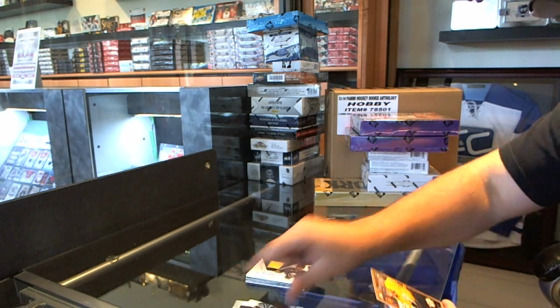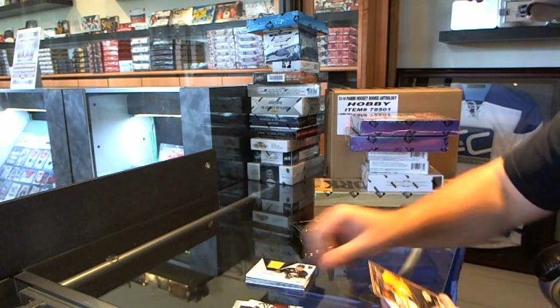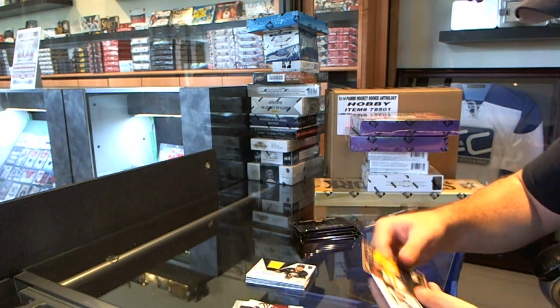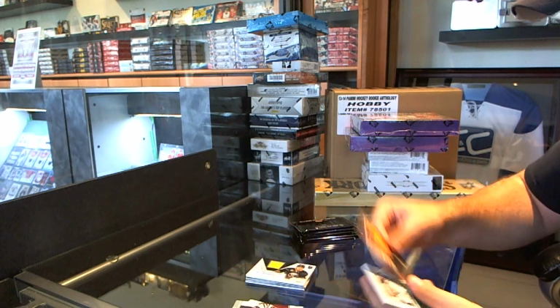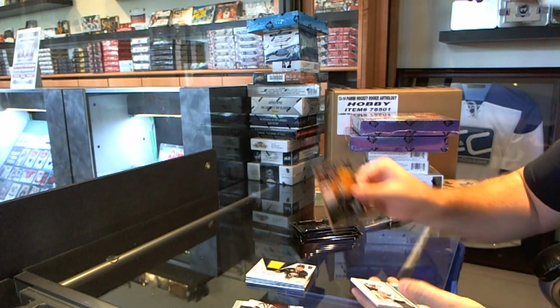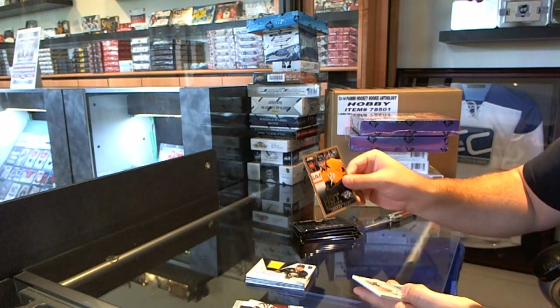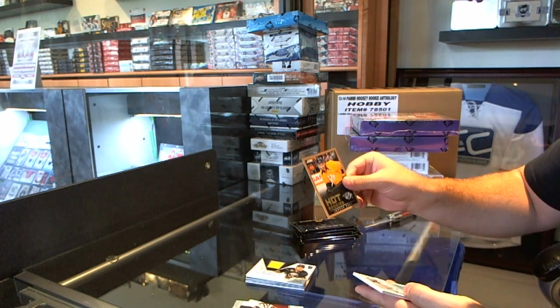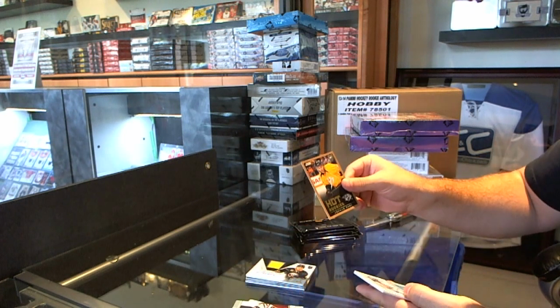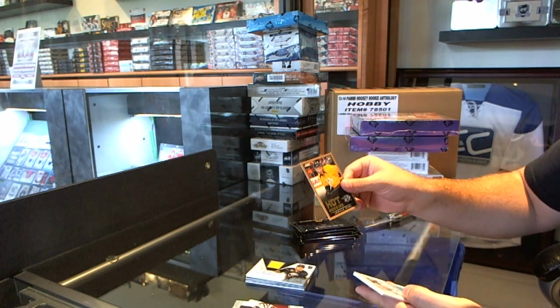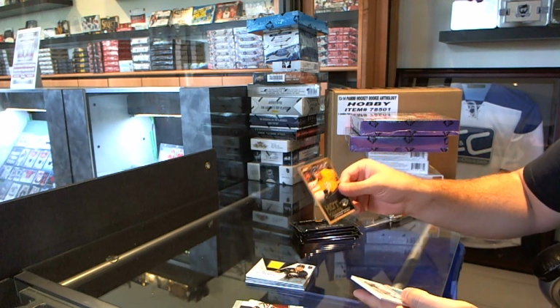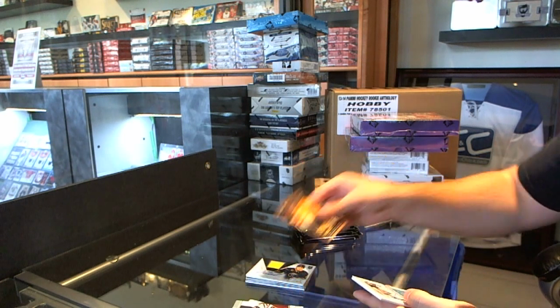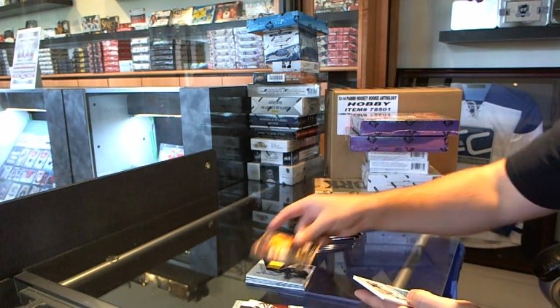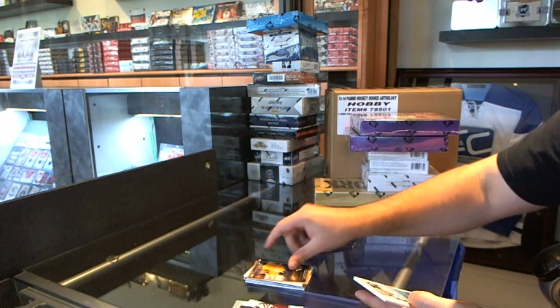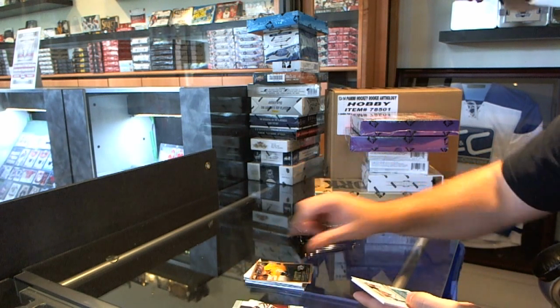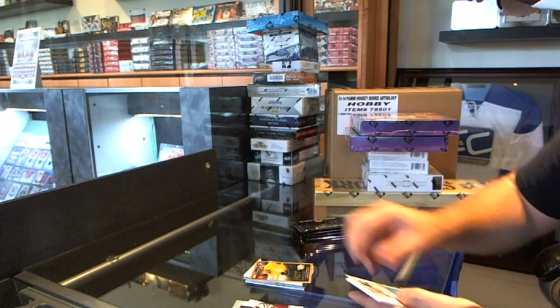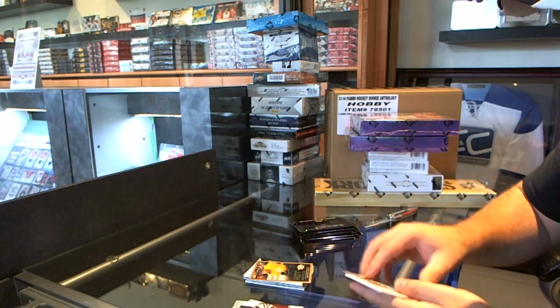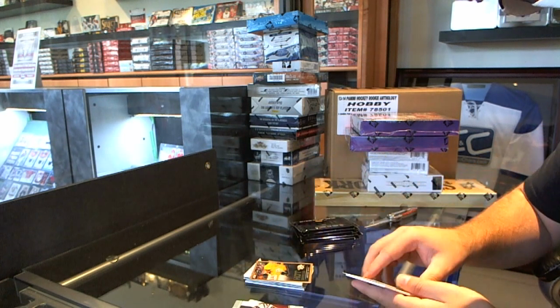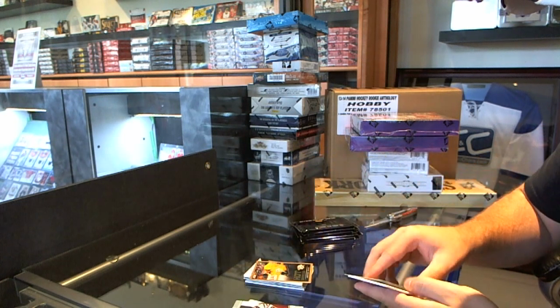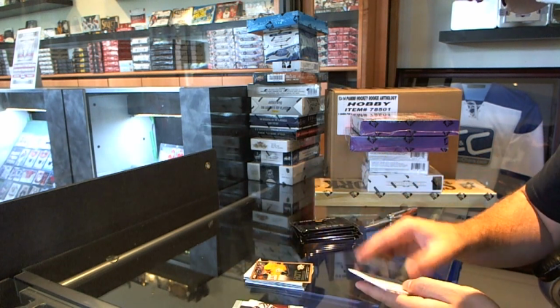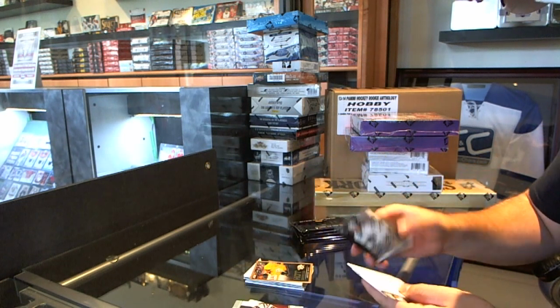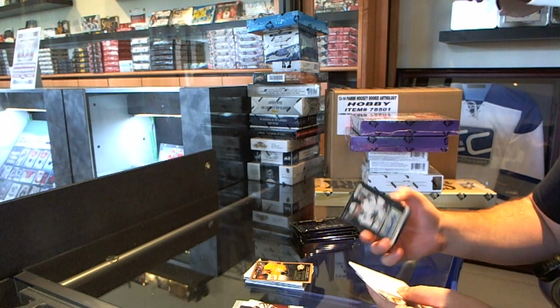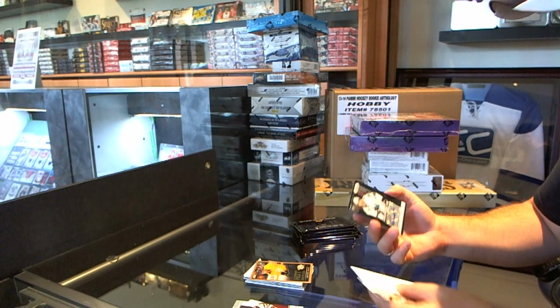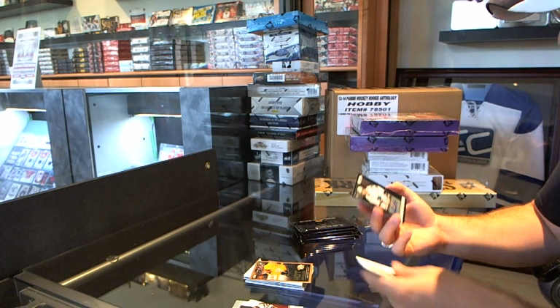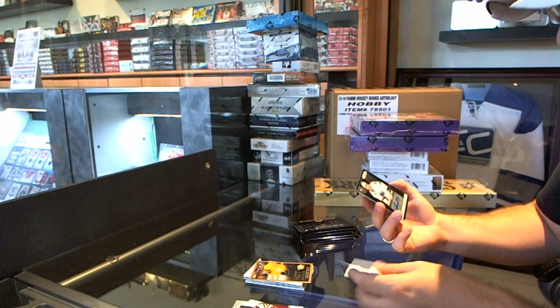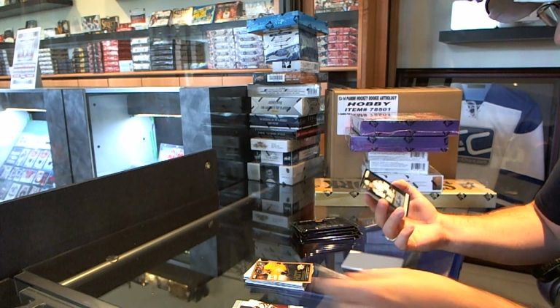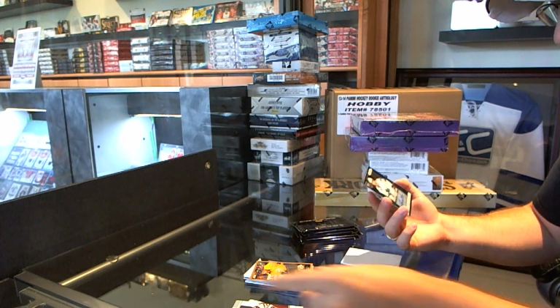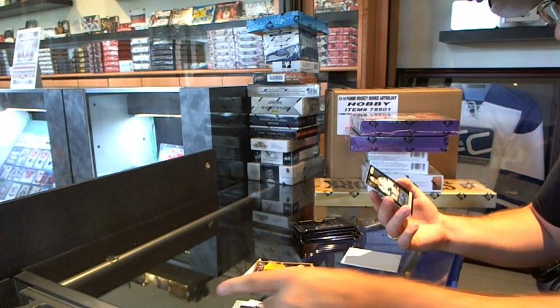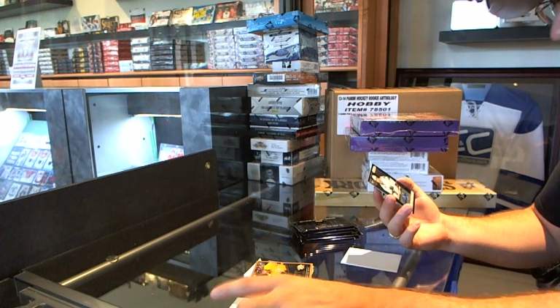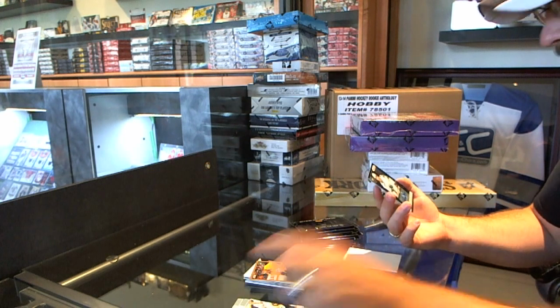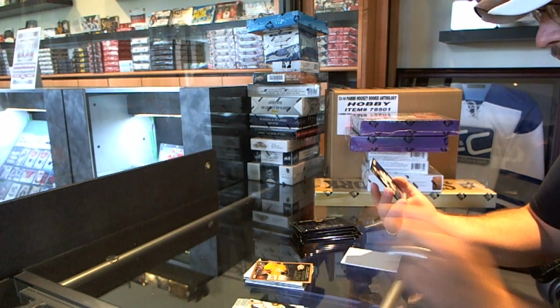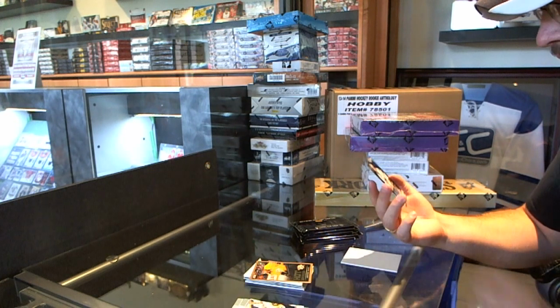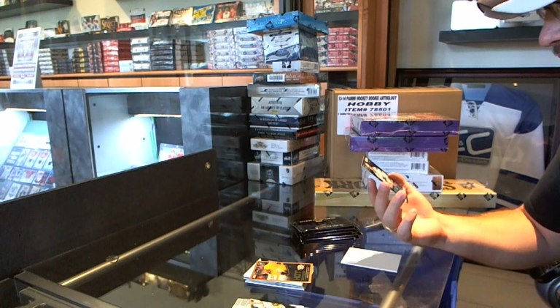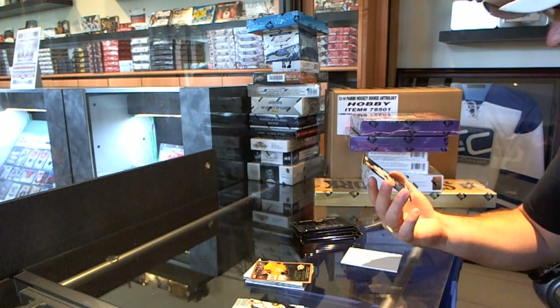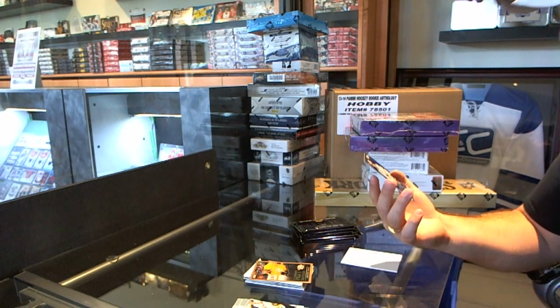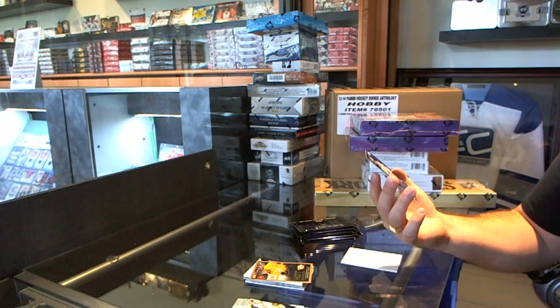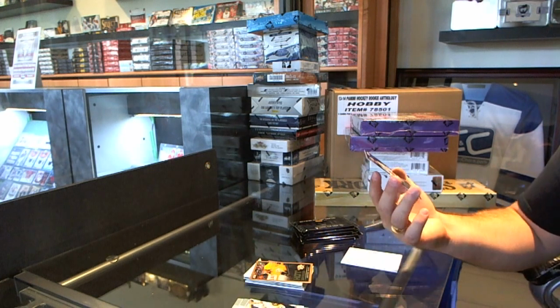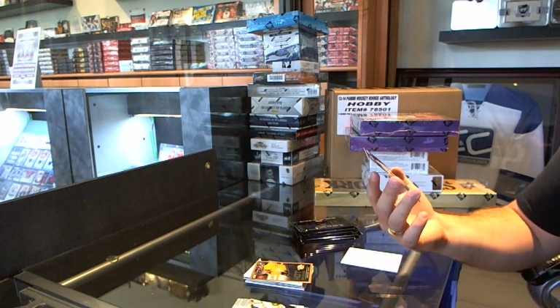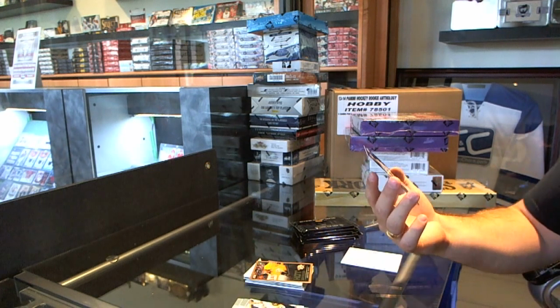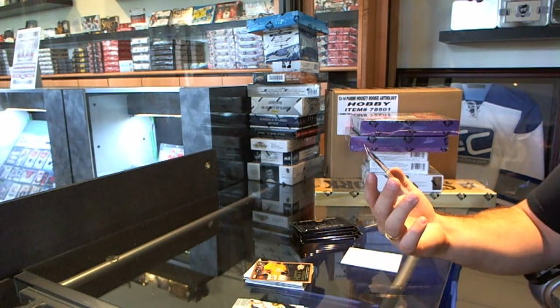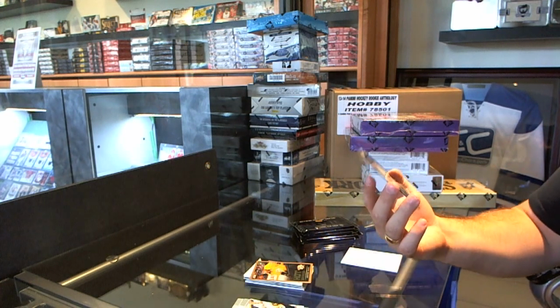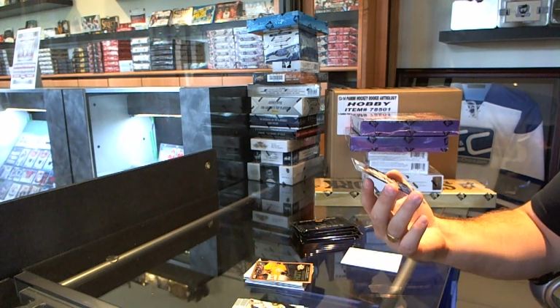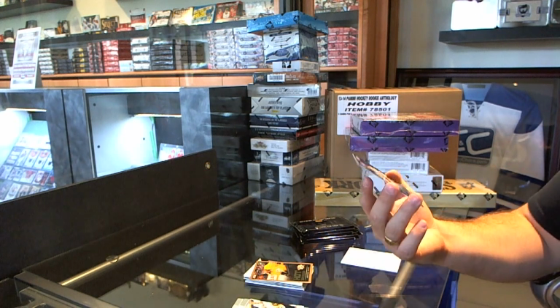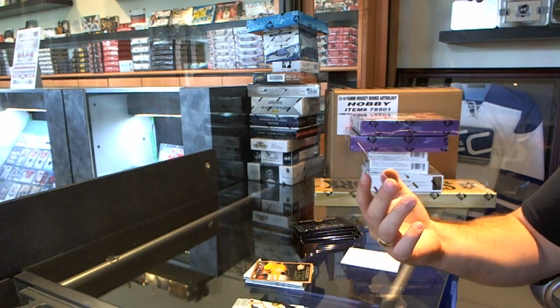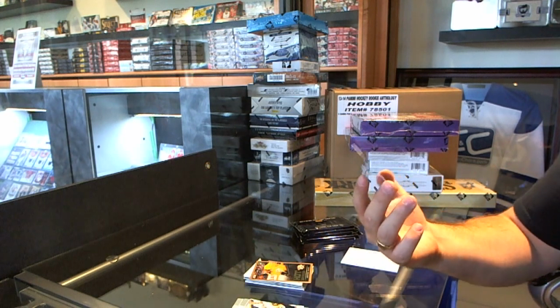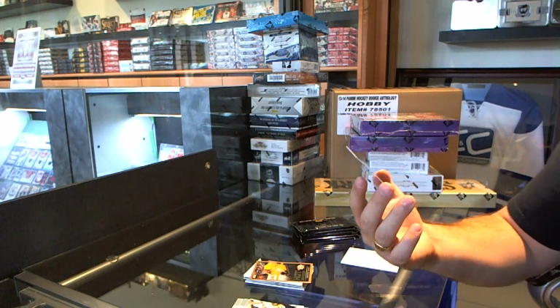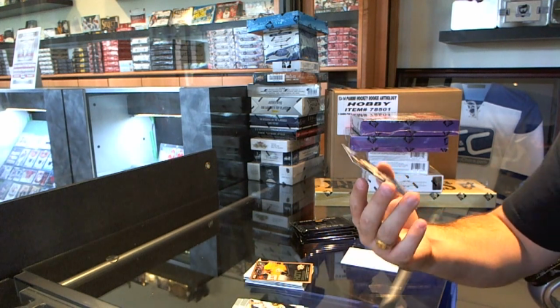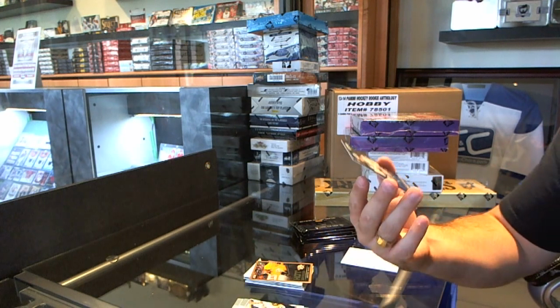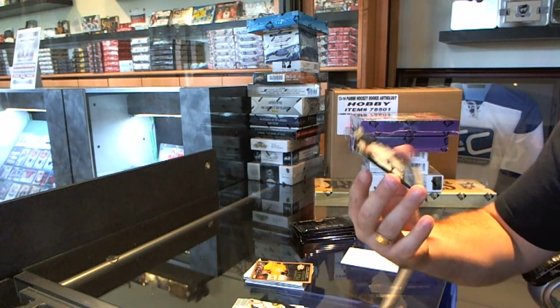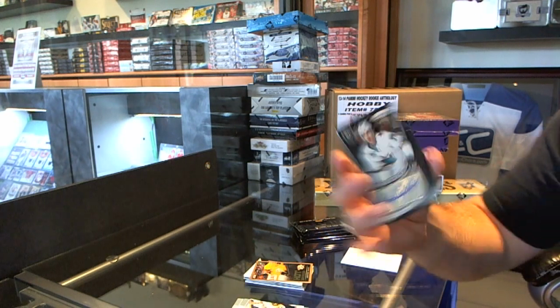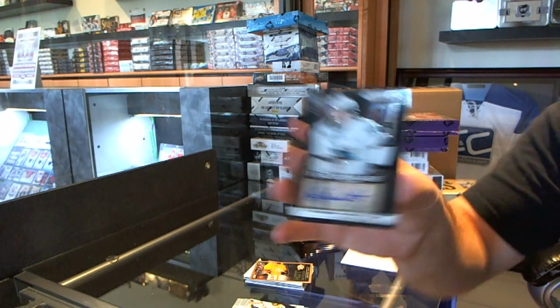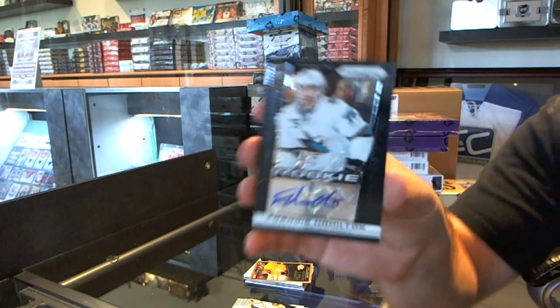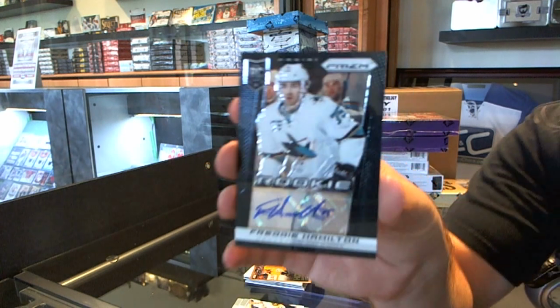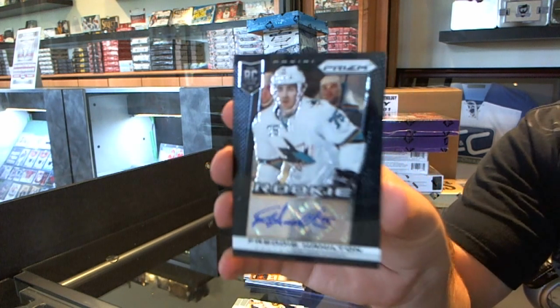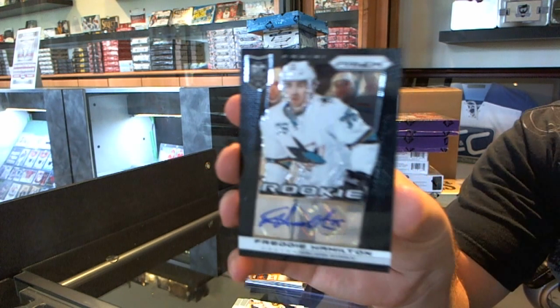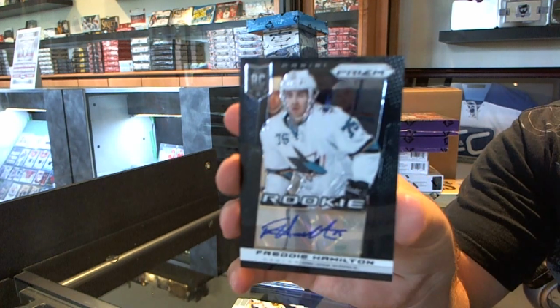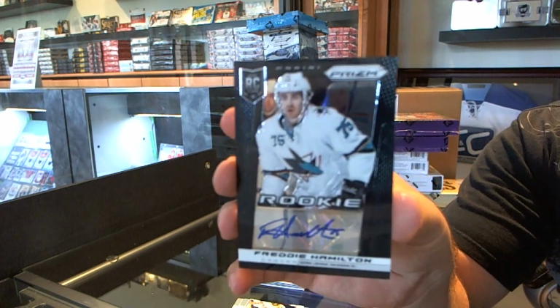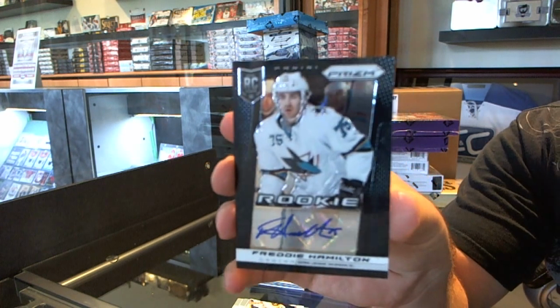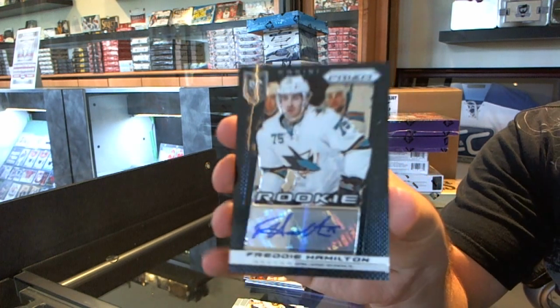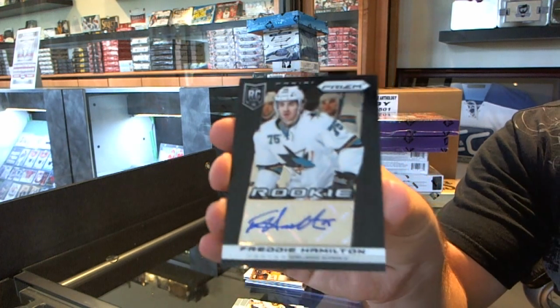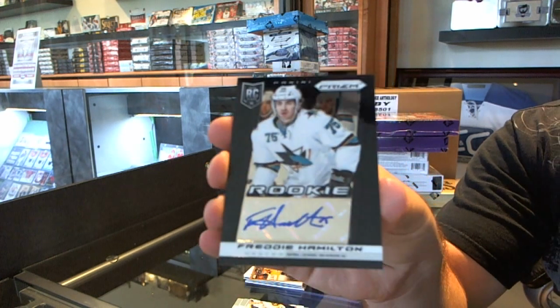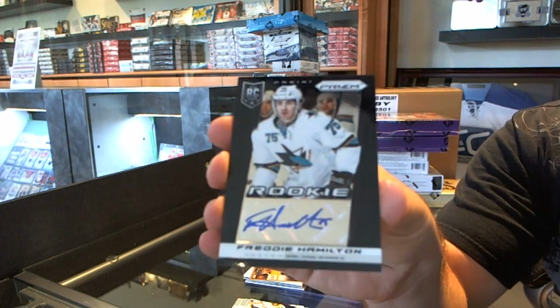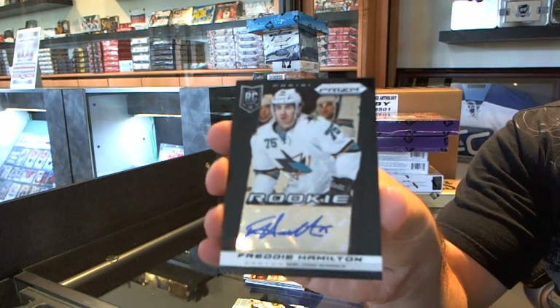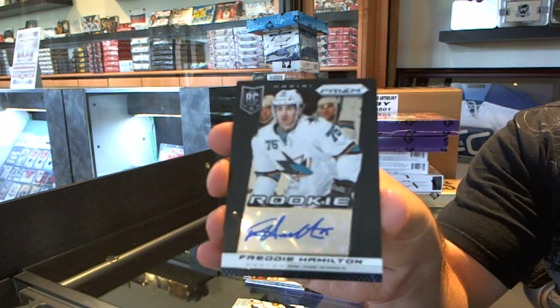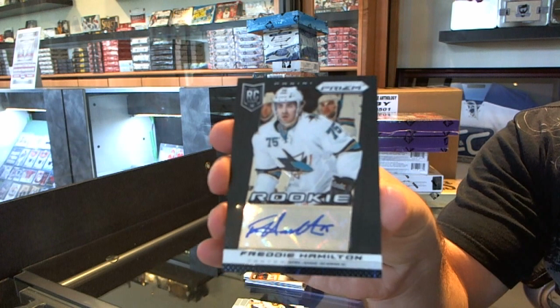We've got hard rookies gold of Eunice Rask, and we've got a prism rookie black of Freddie Hamilton.